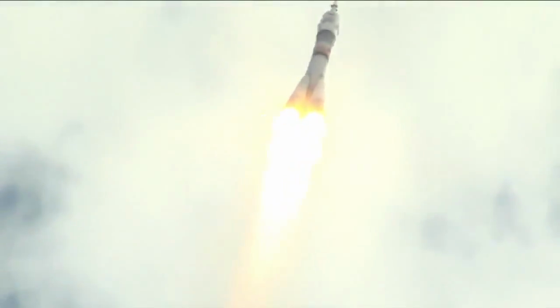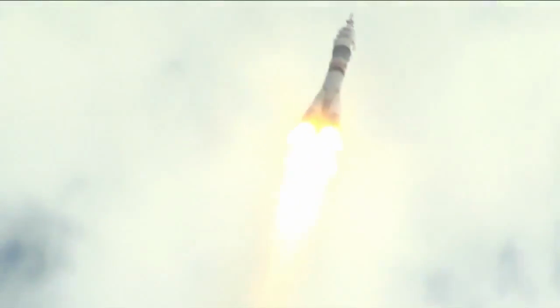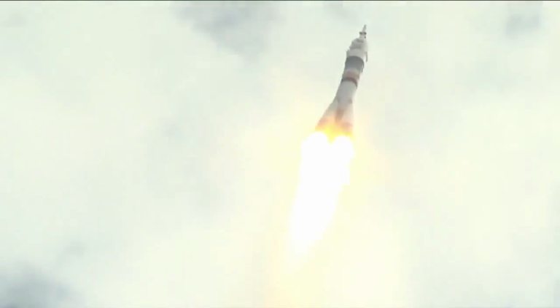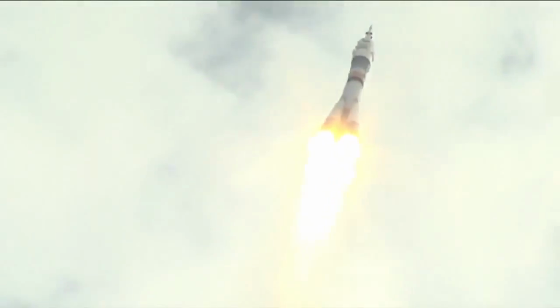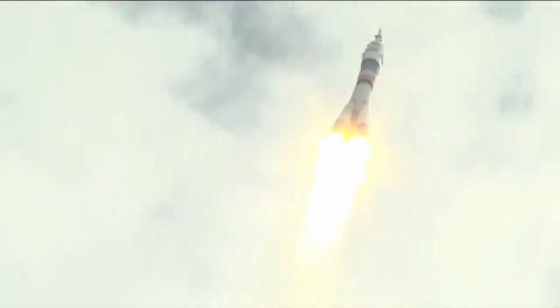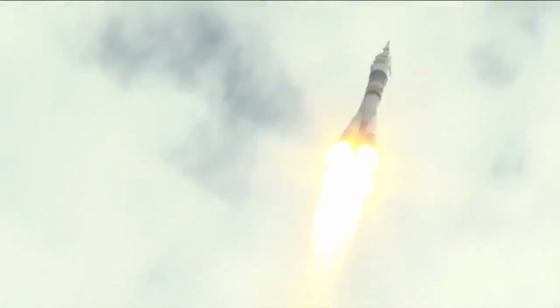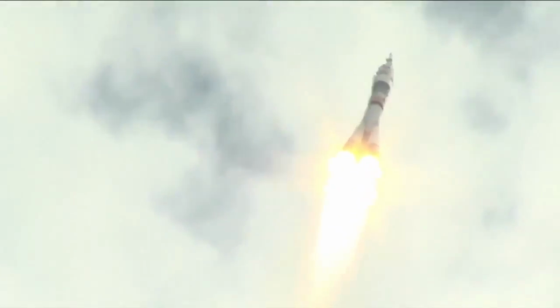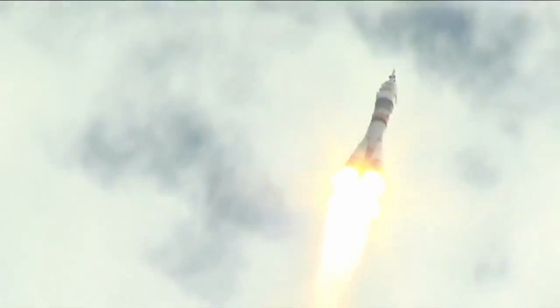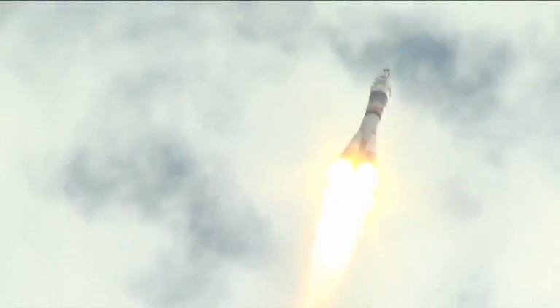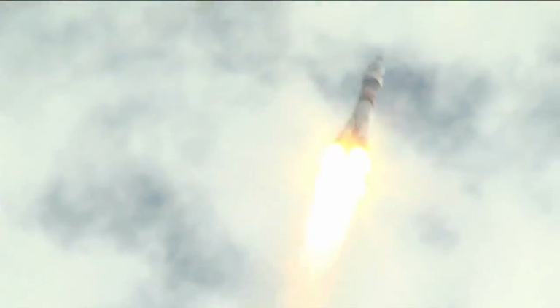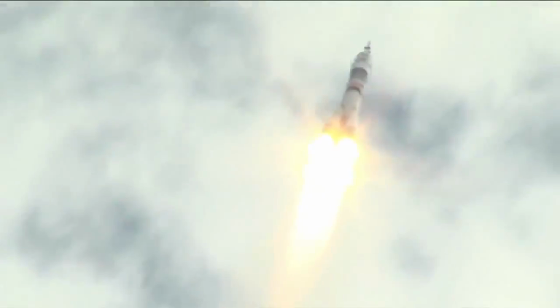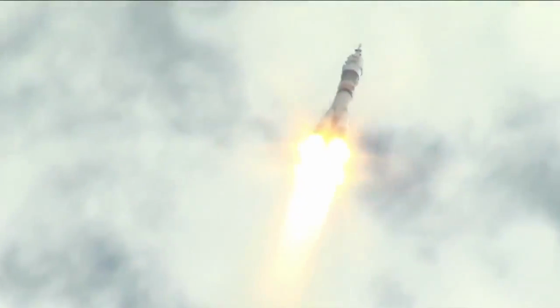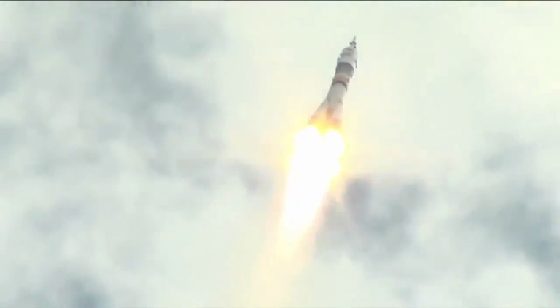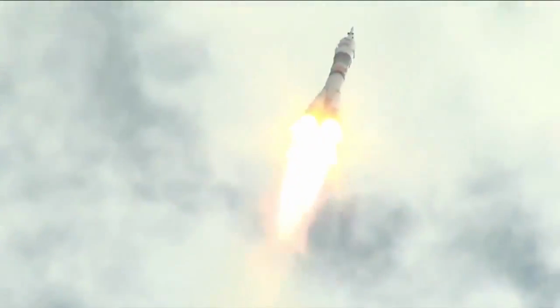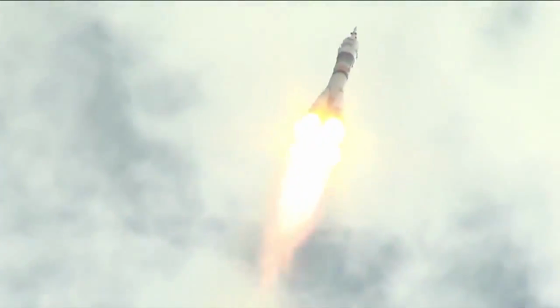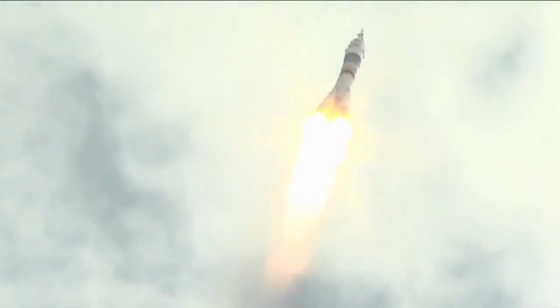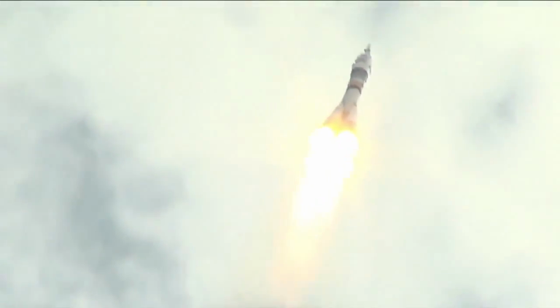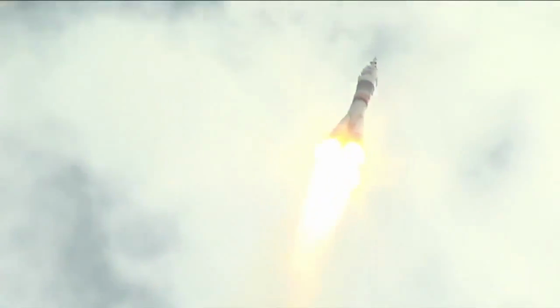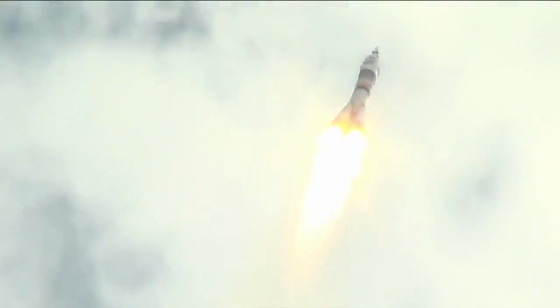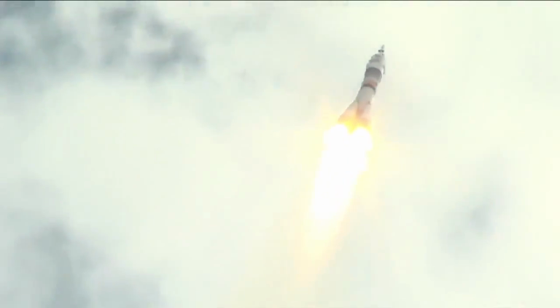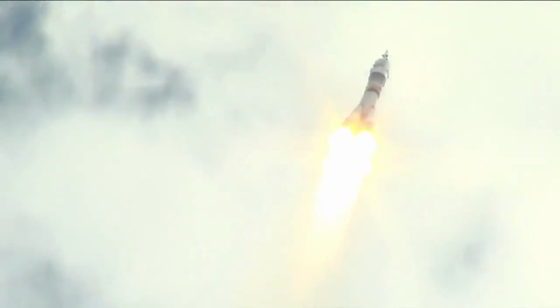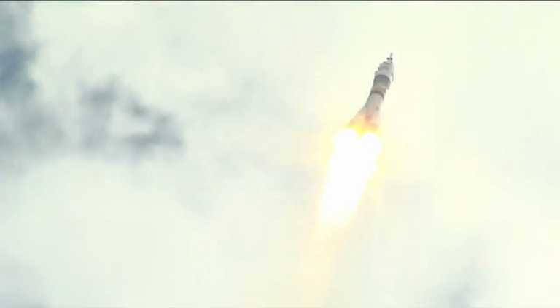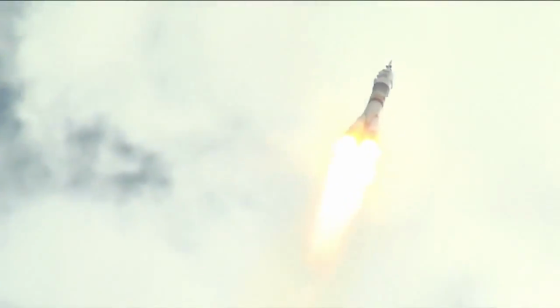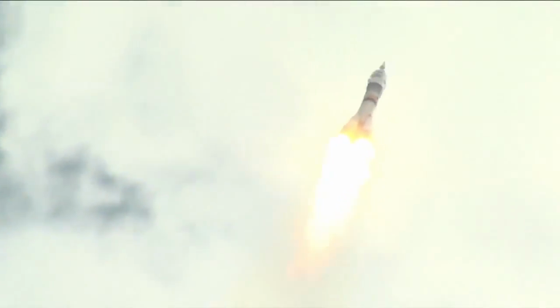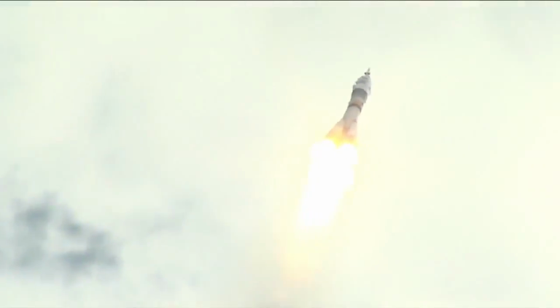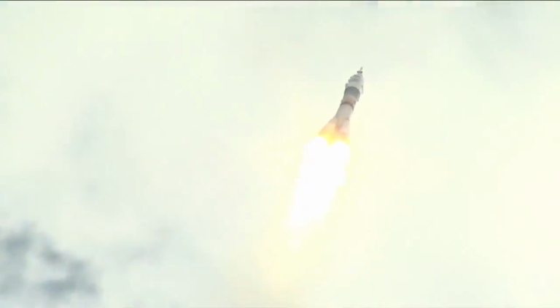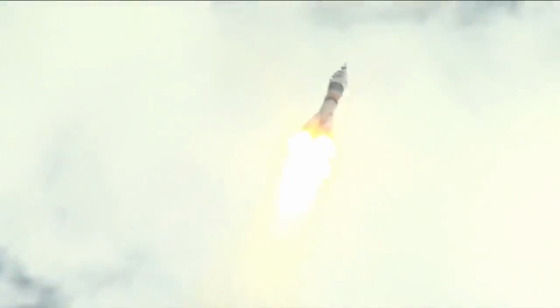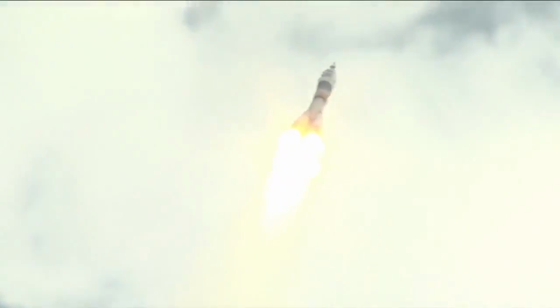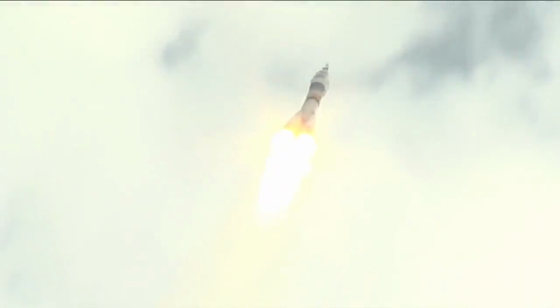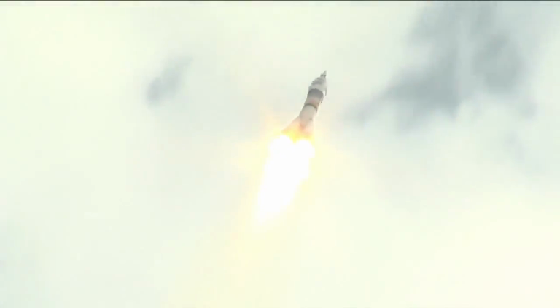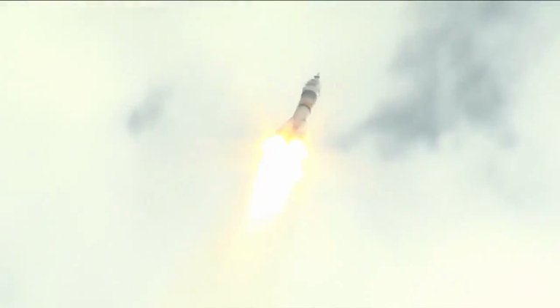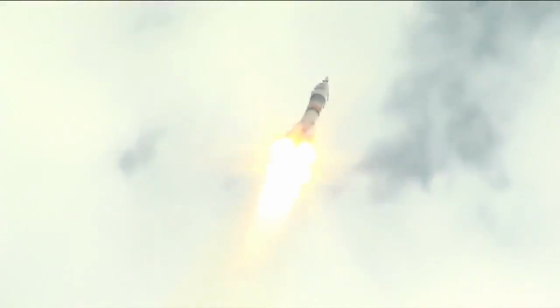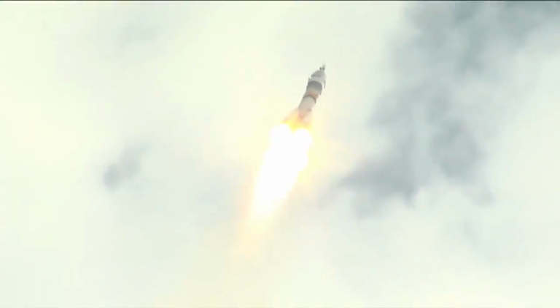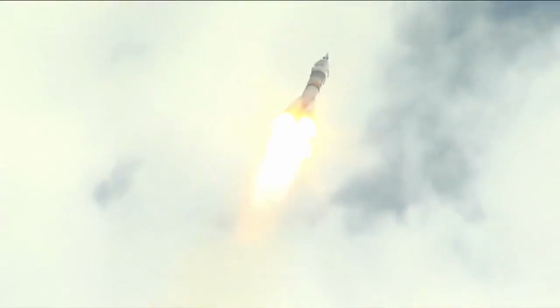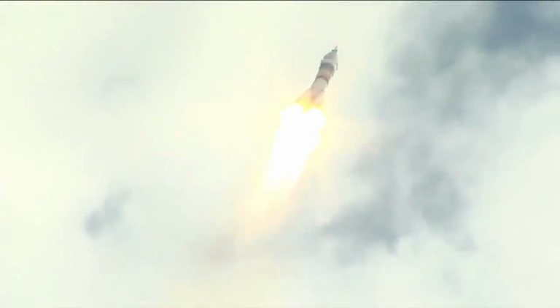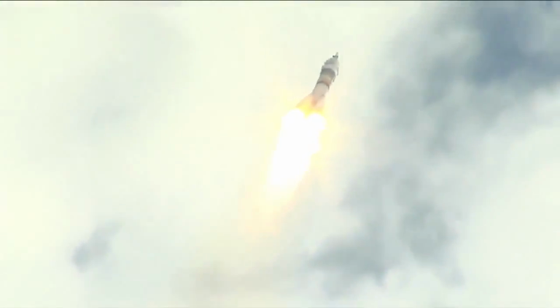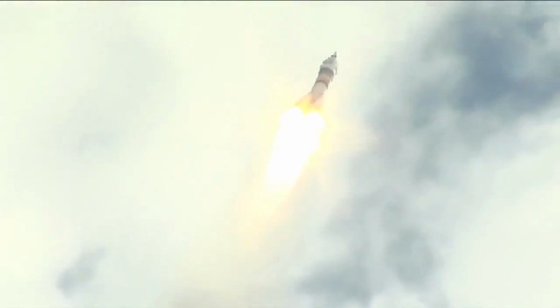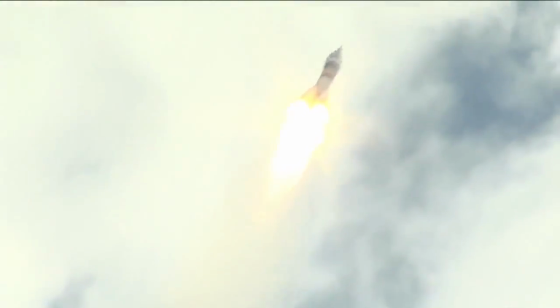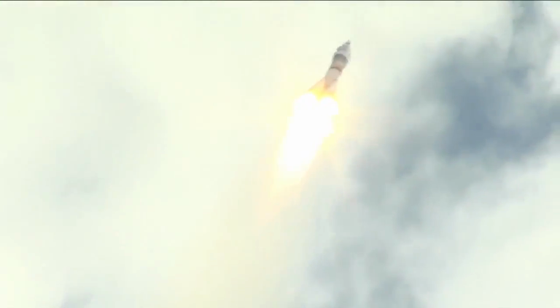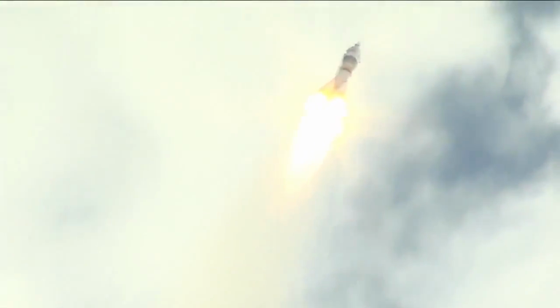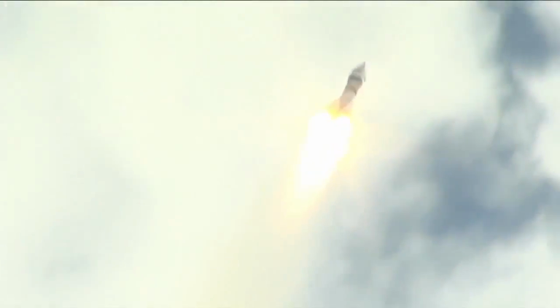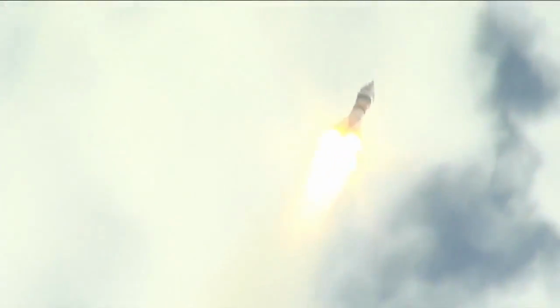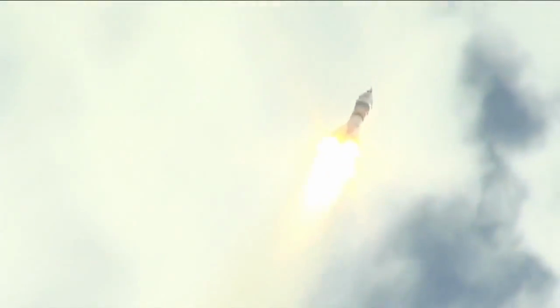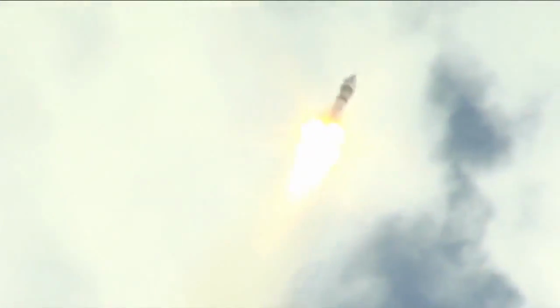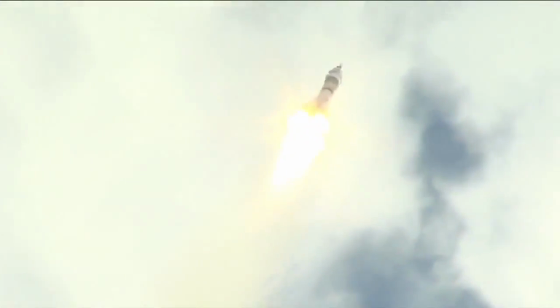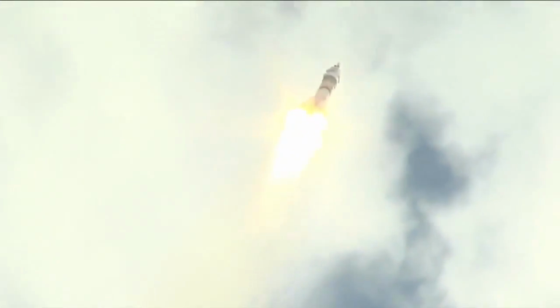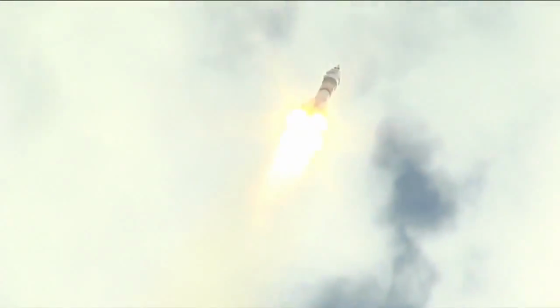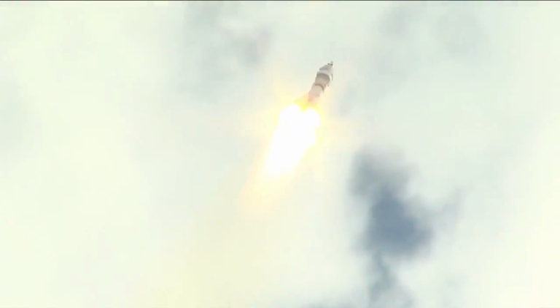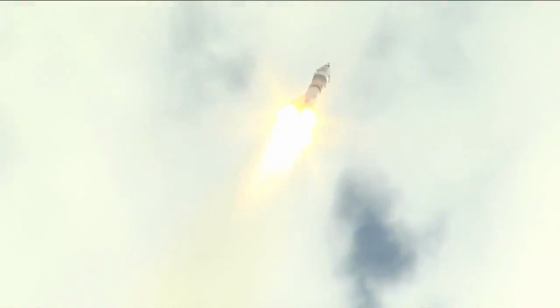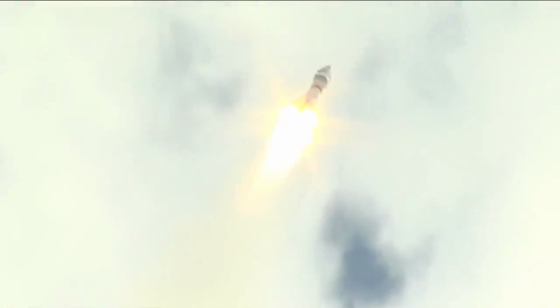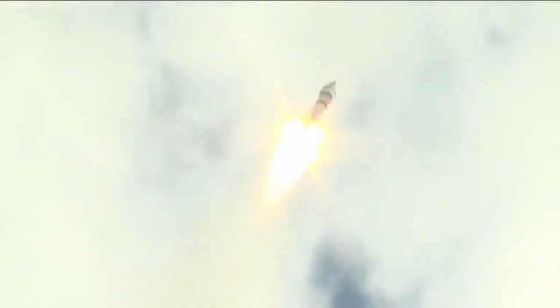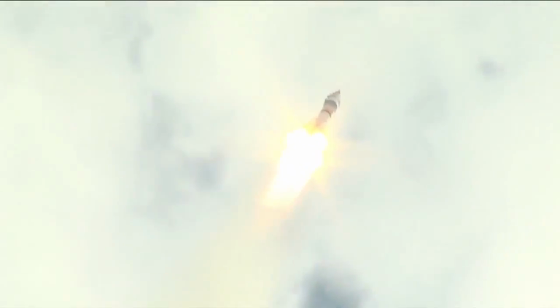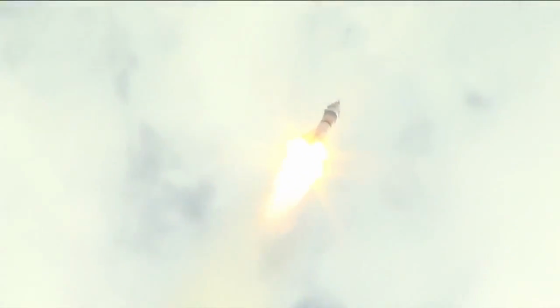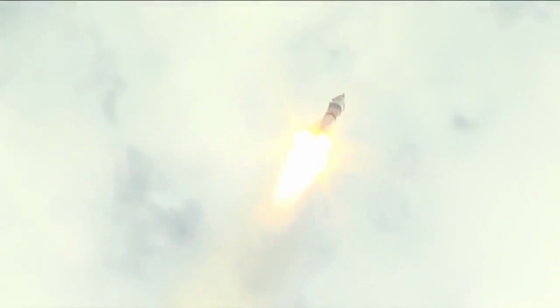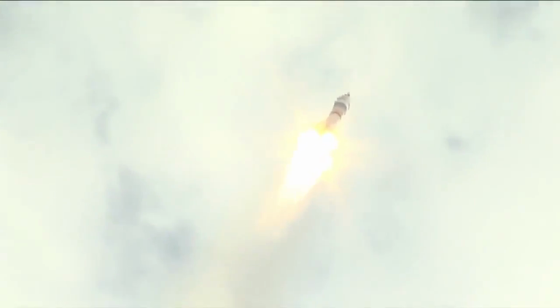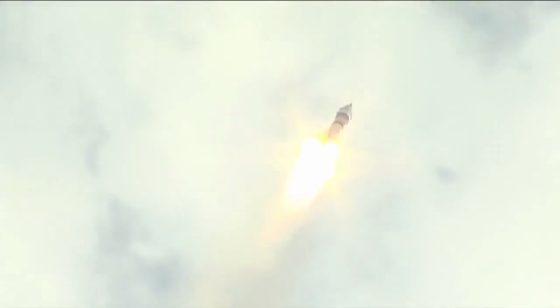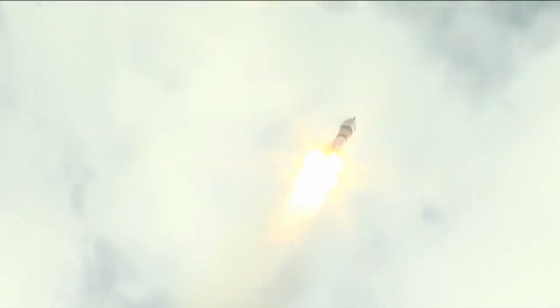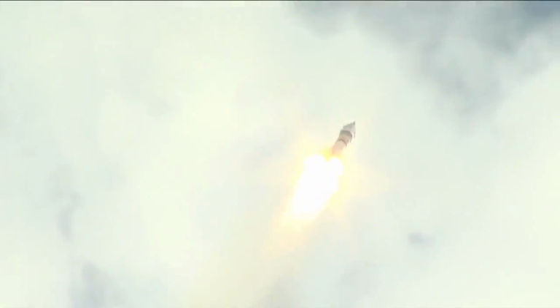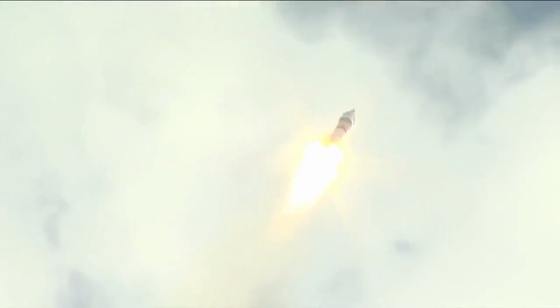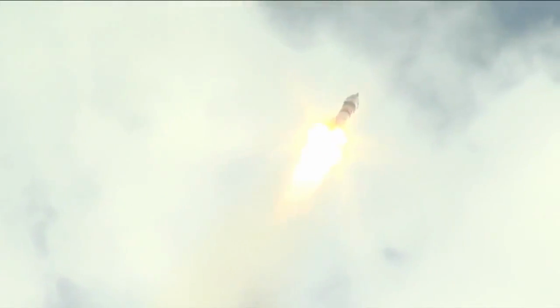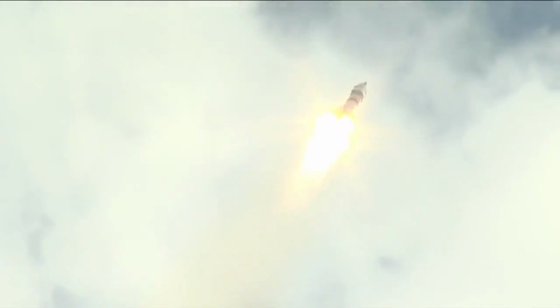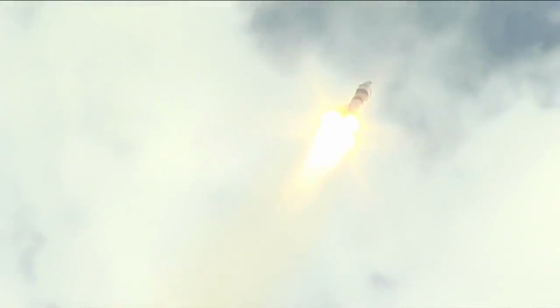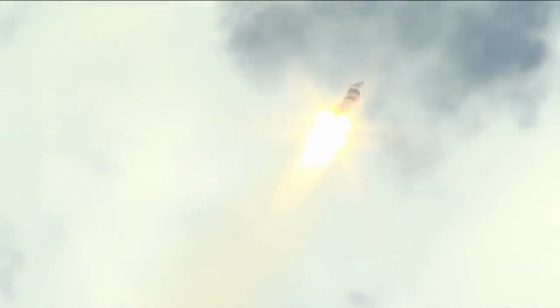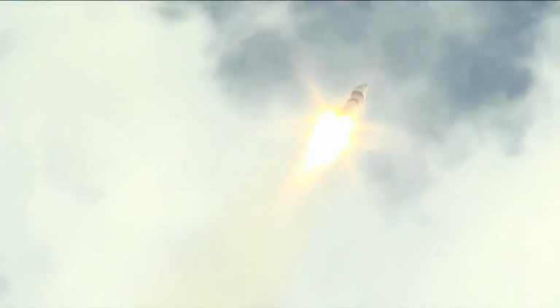Copy all launch control, and we are fine. 30 seconds into the flight.